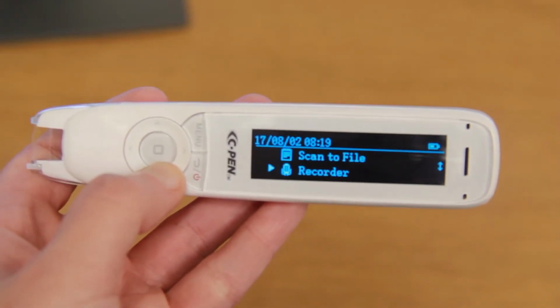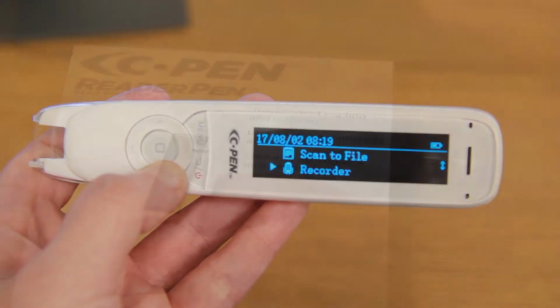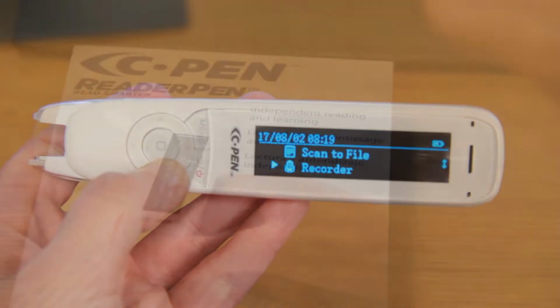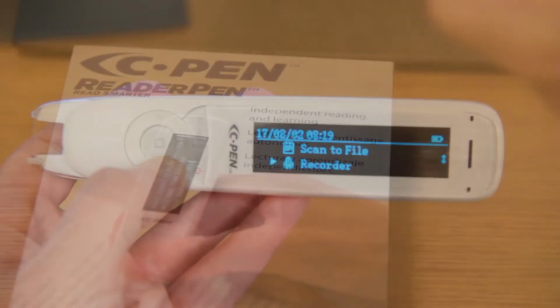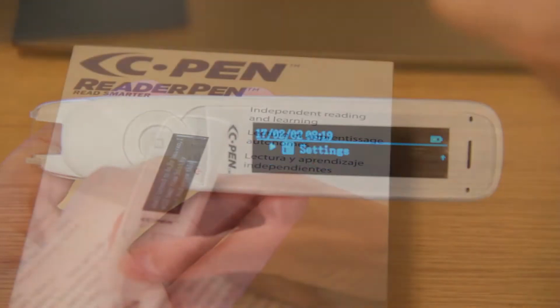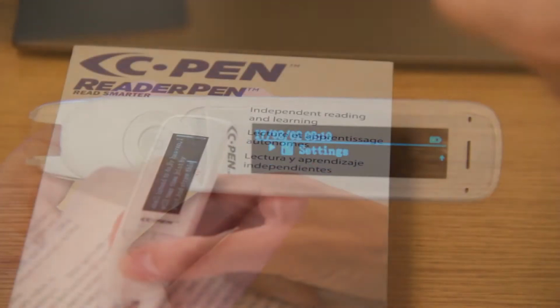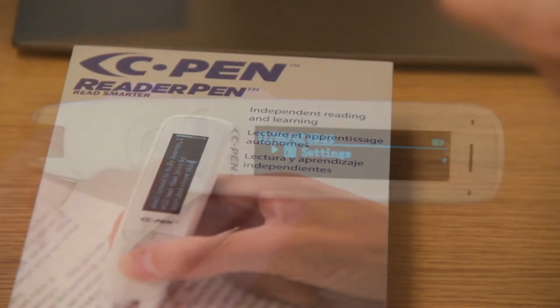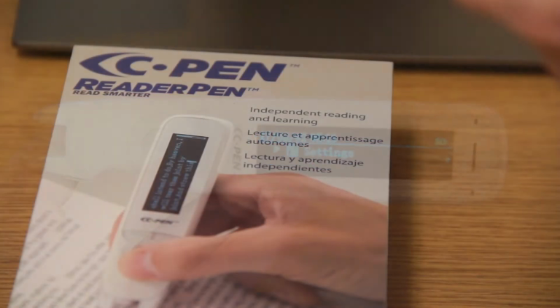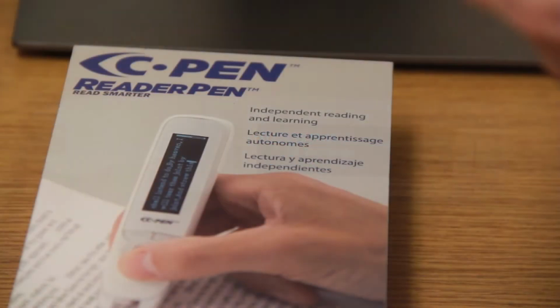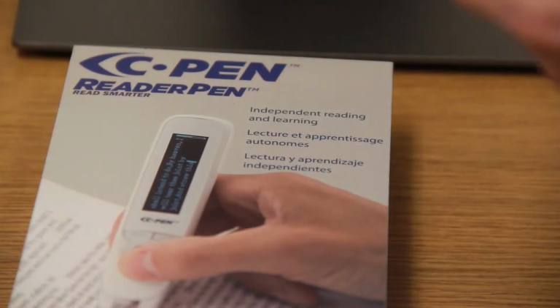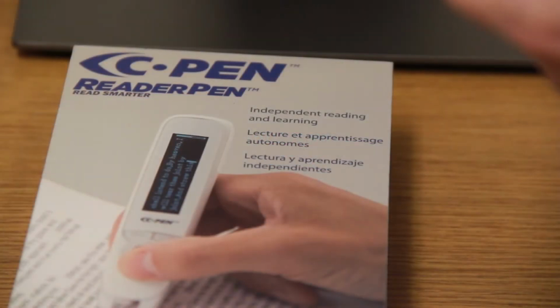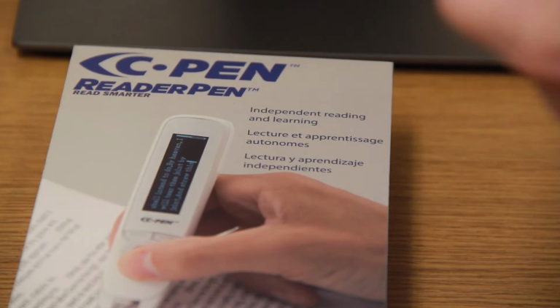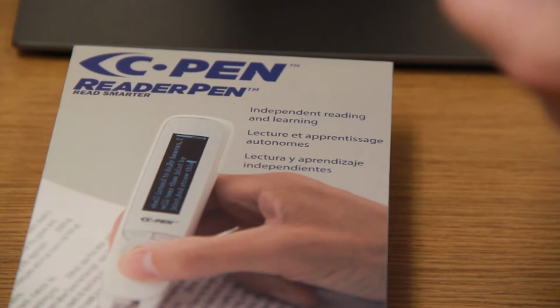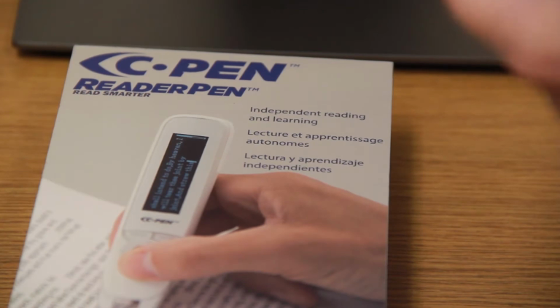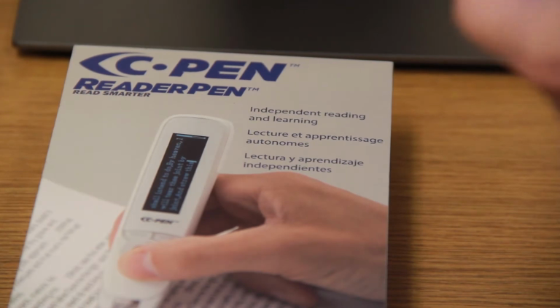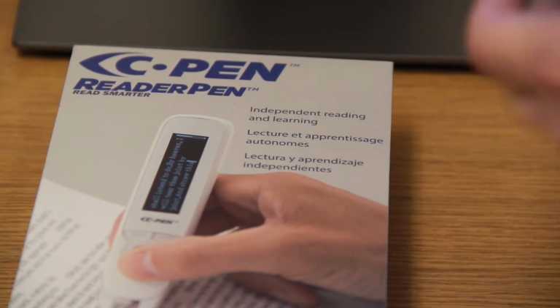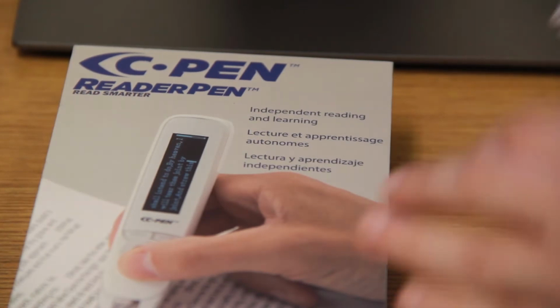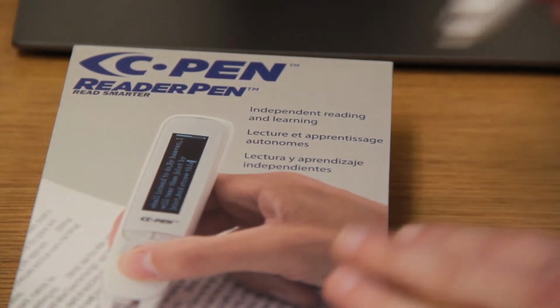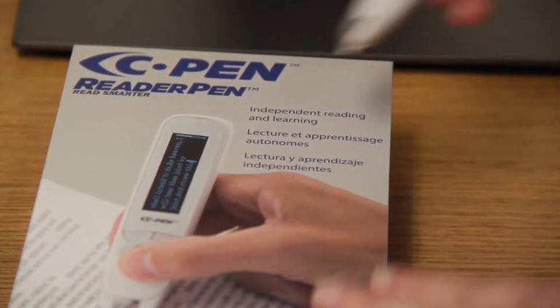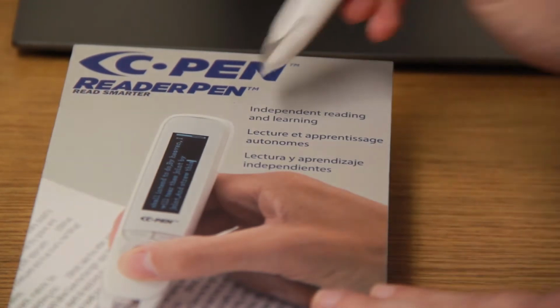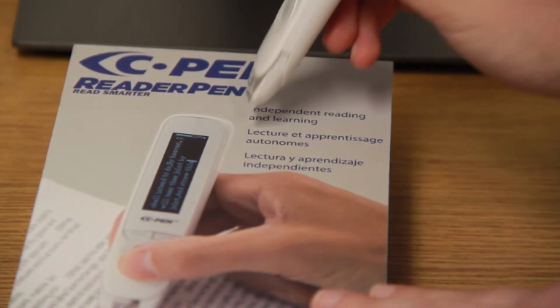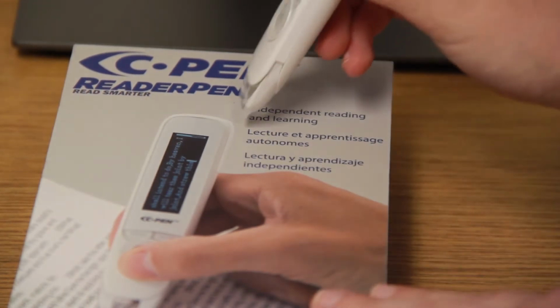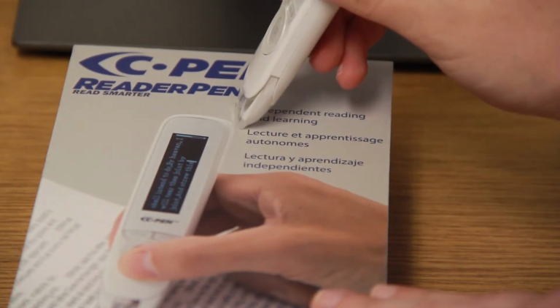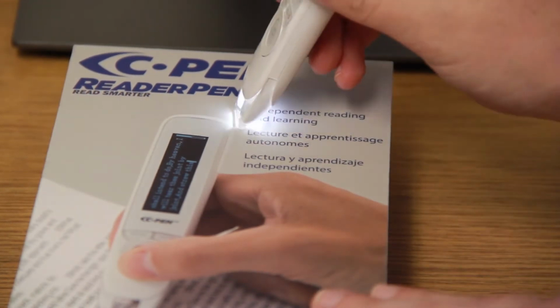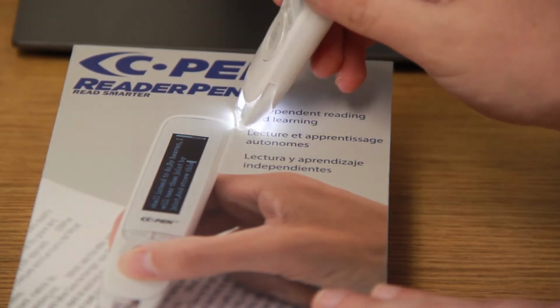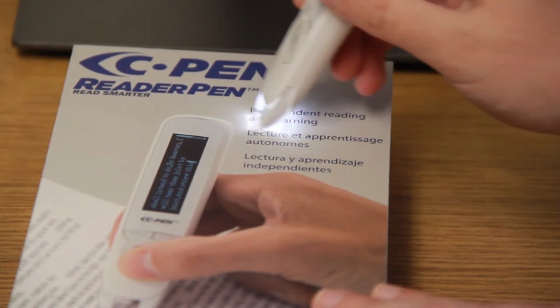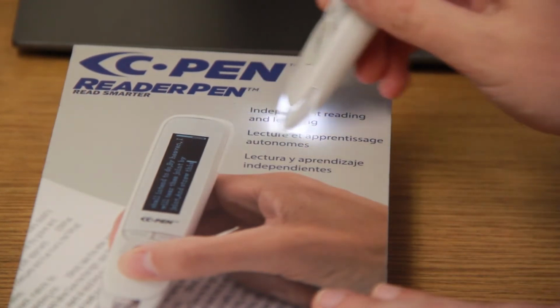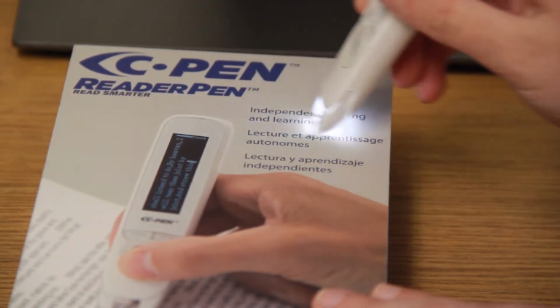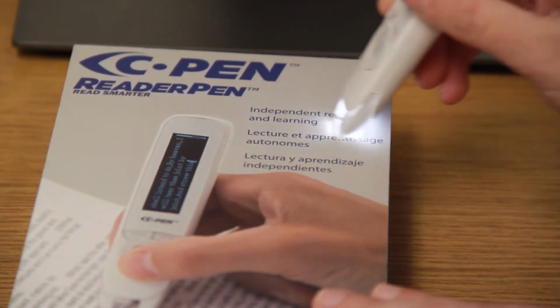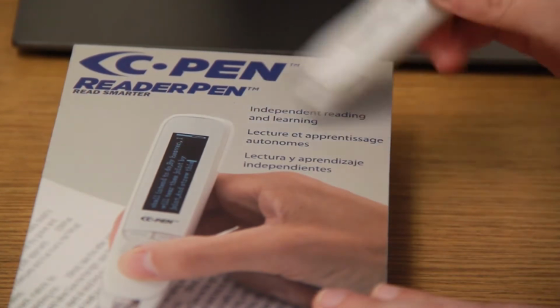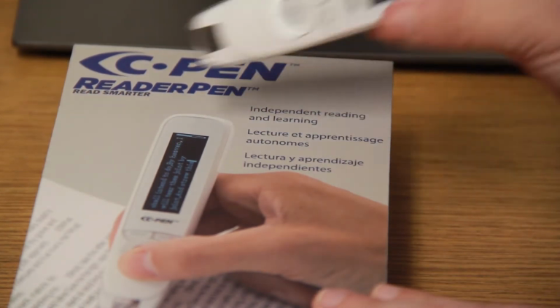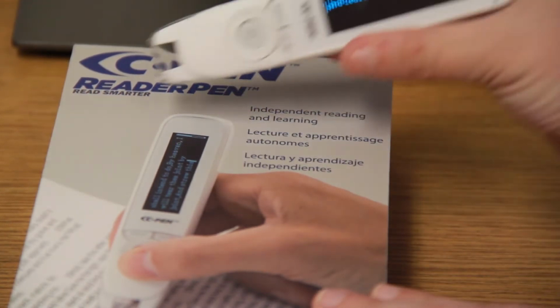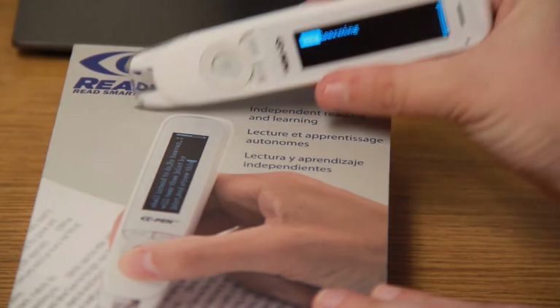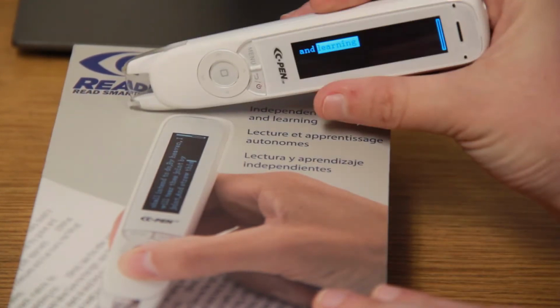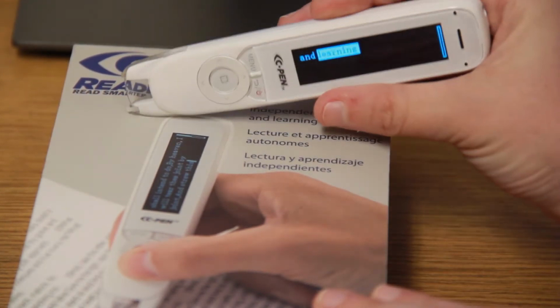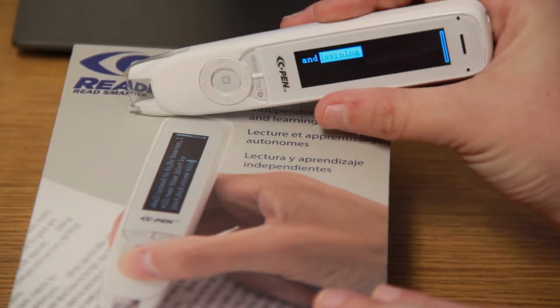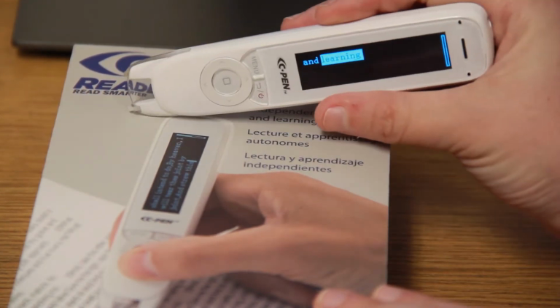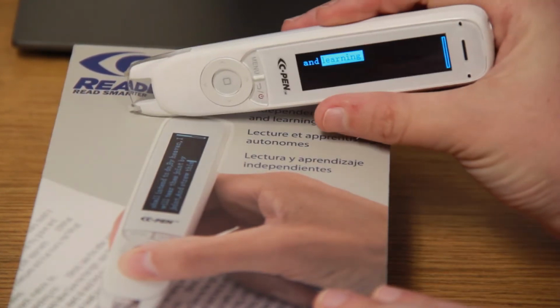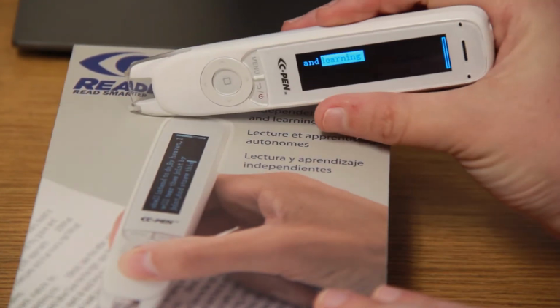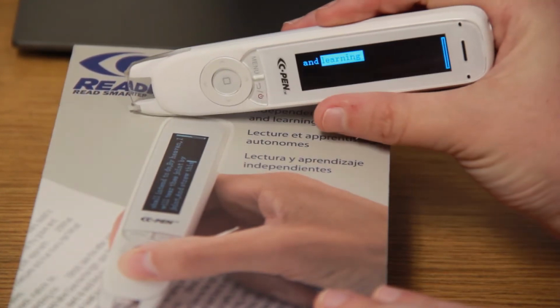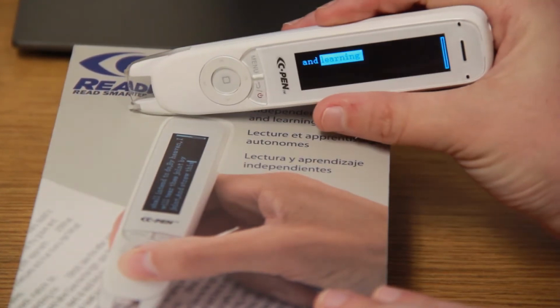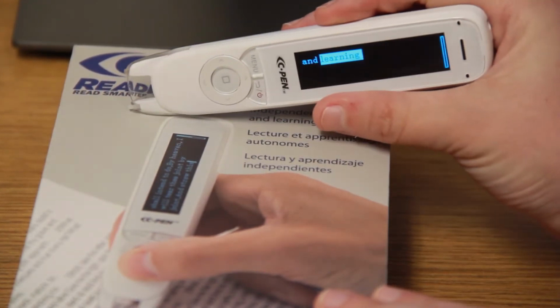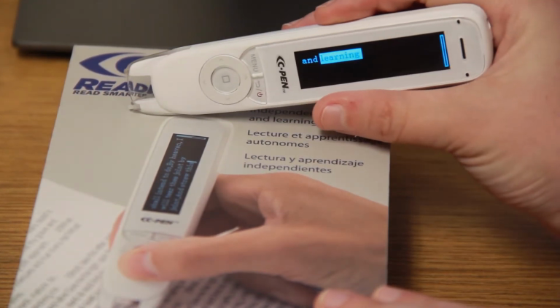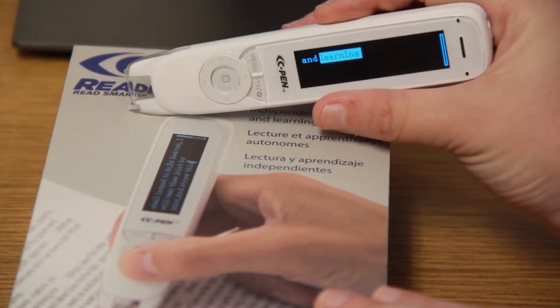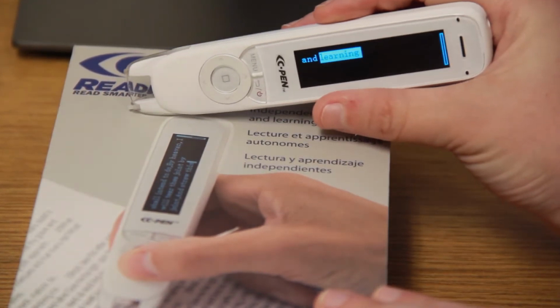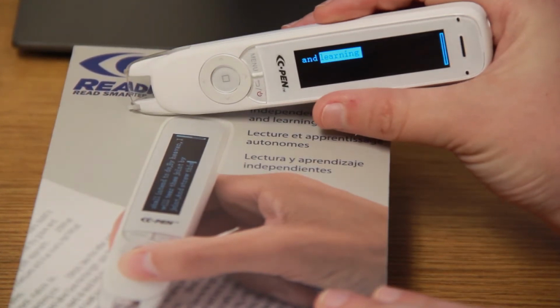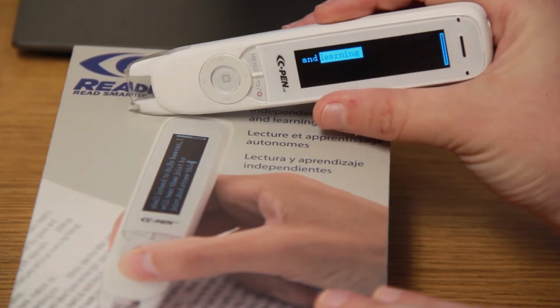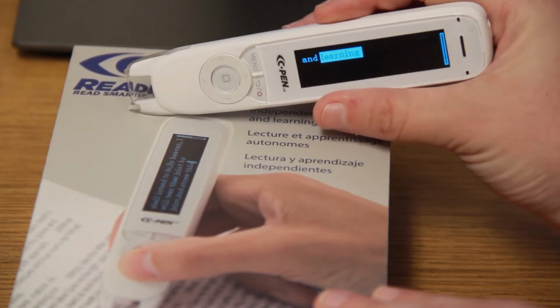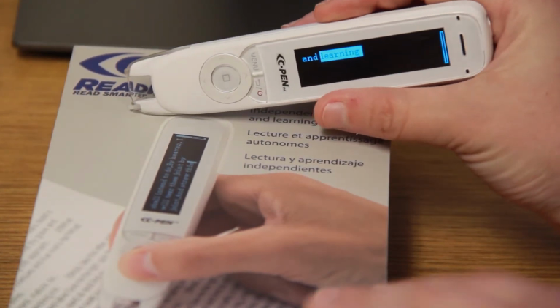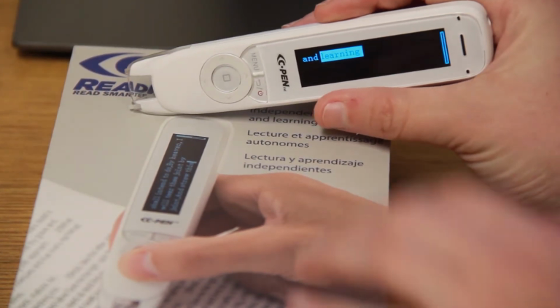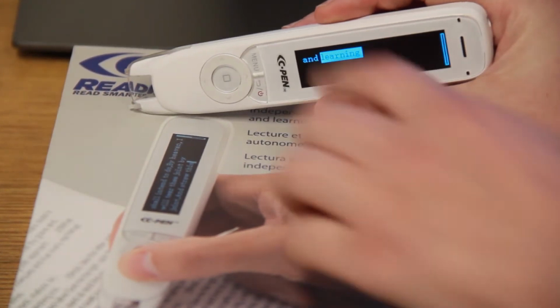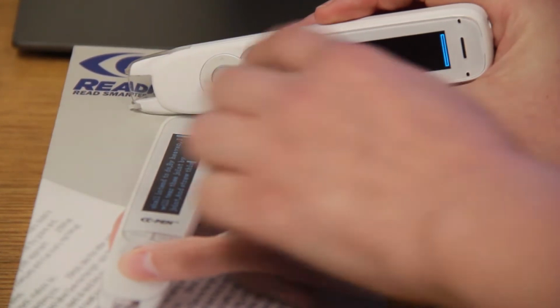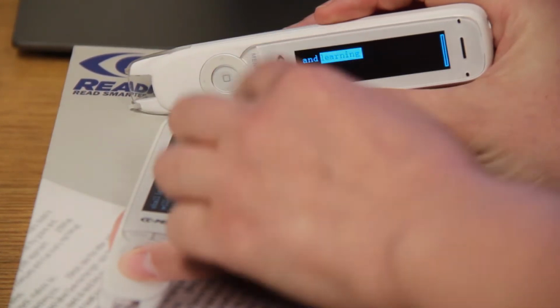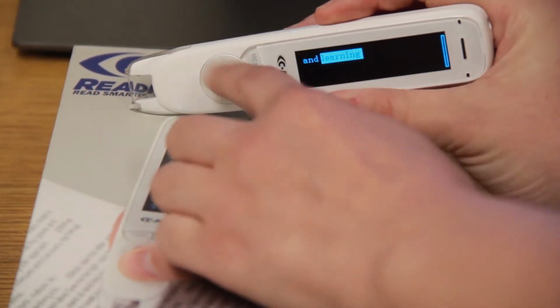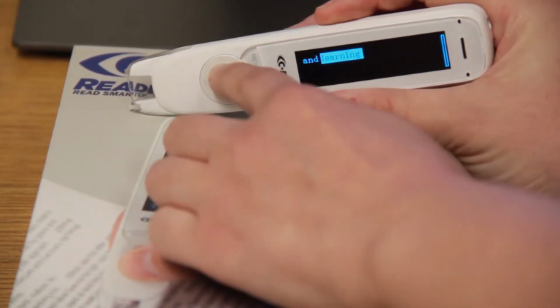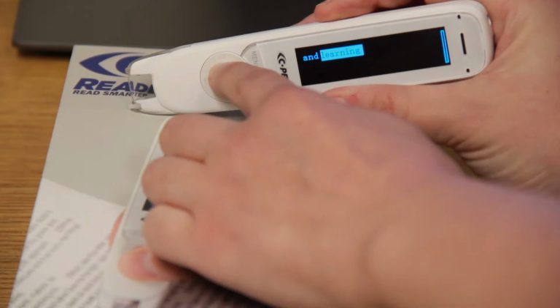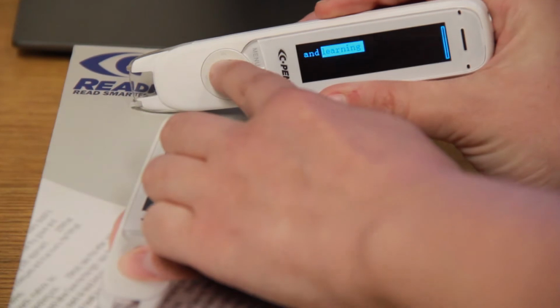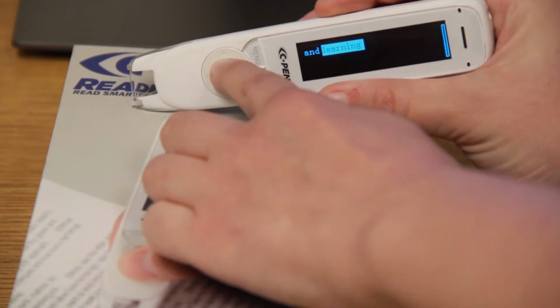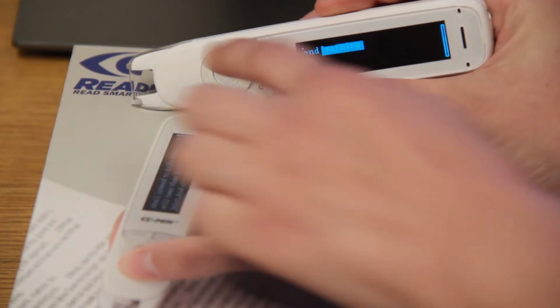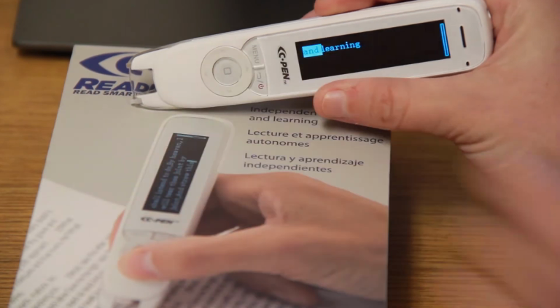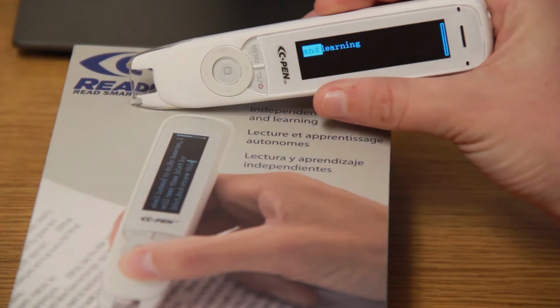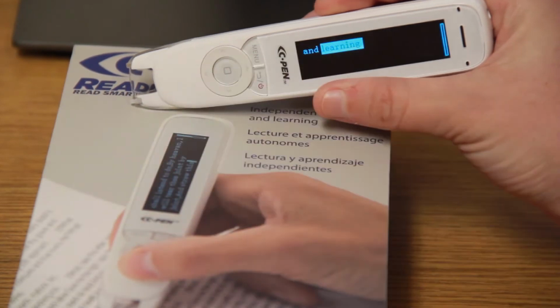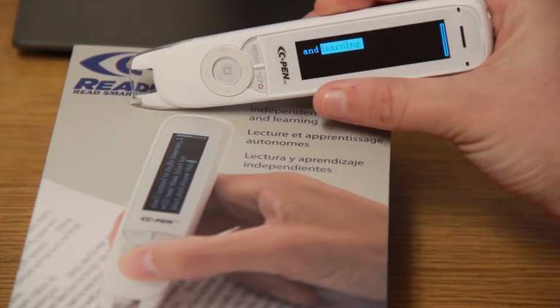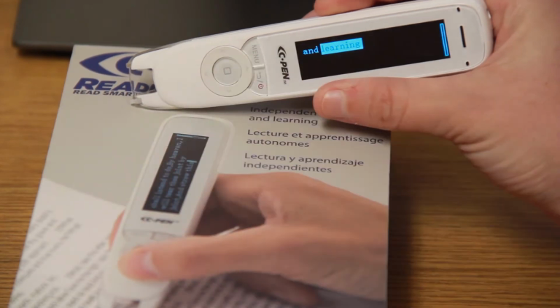To use the text reader mode, pass the C-Pen Reader across sentences and it will read the text out loud. For example: "I'm learning."